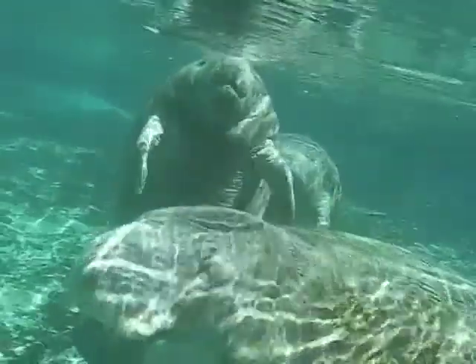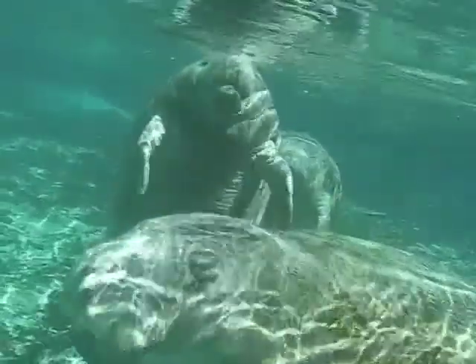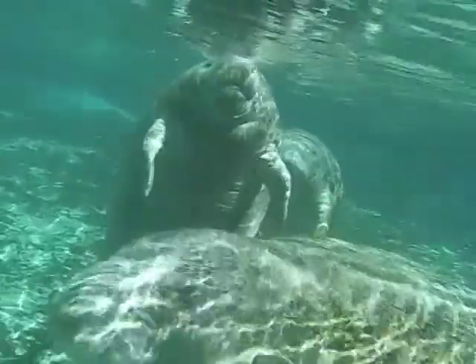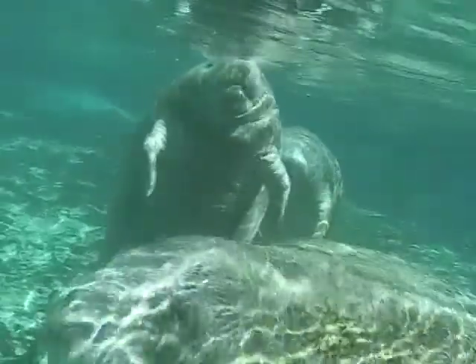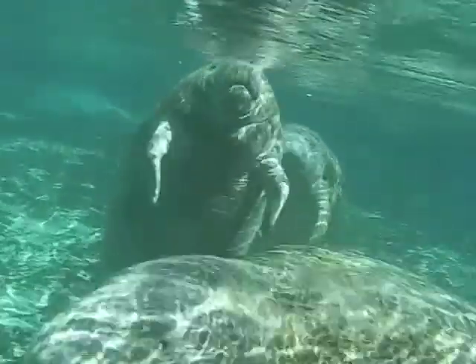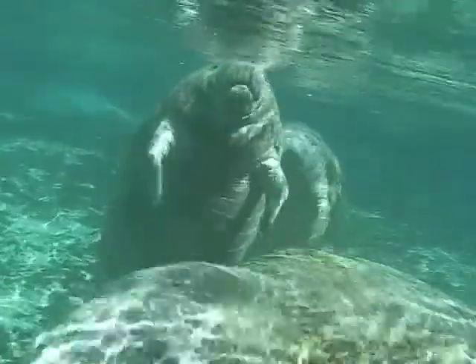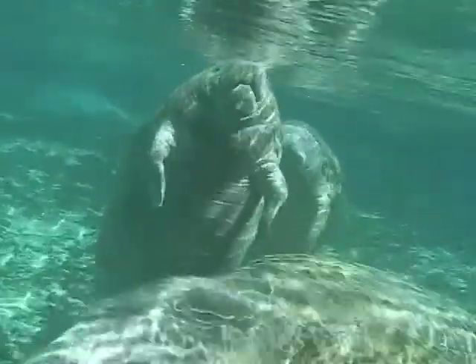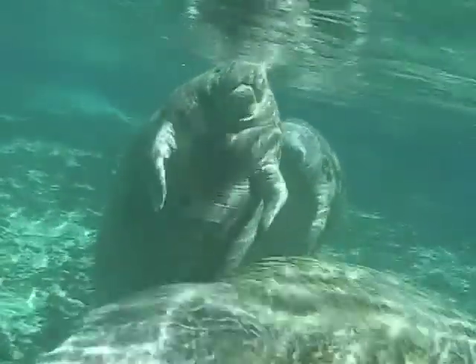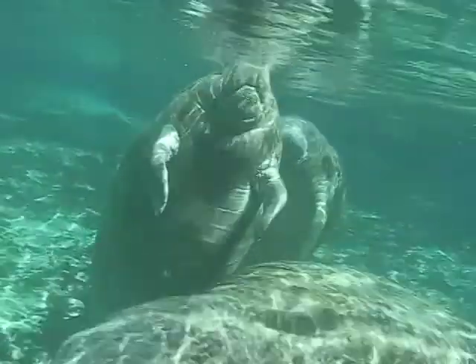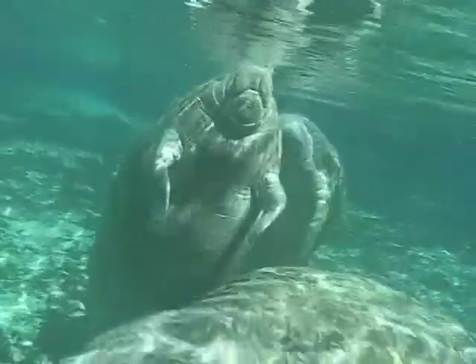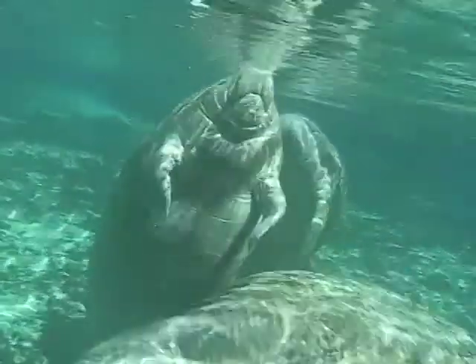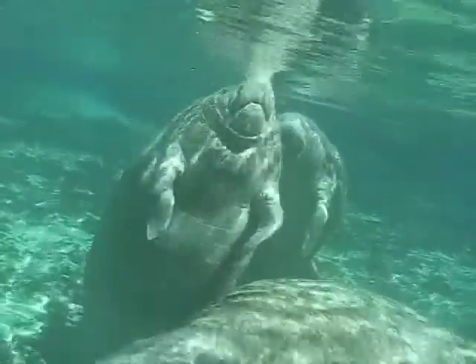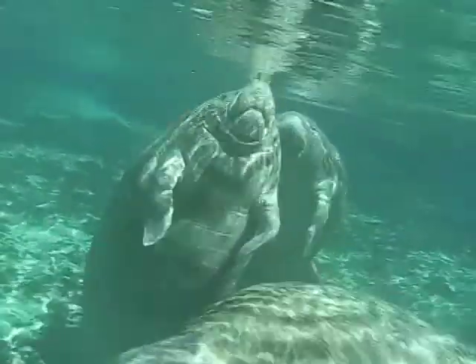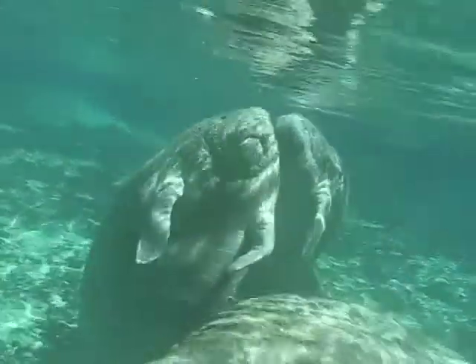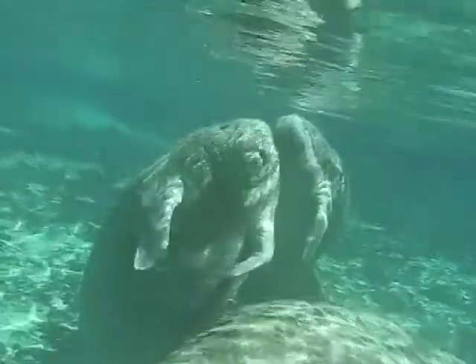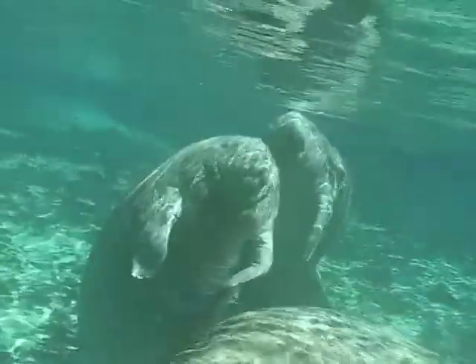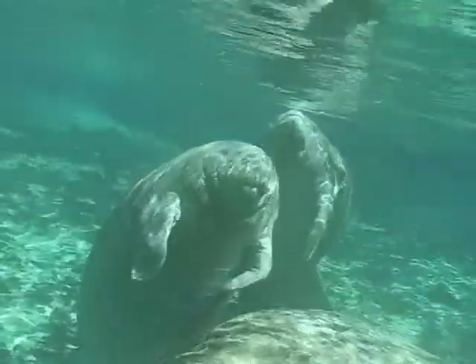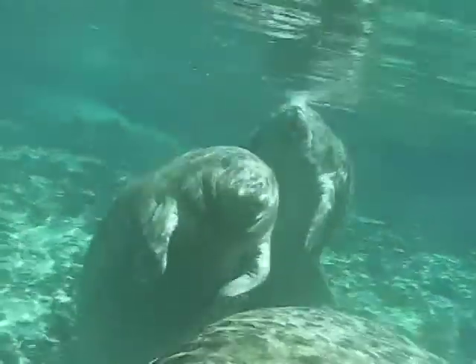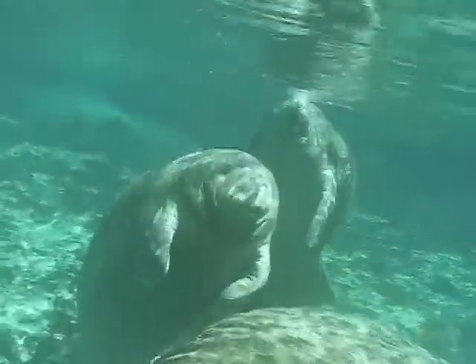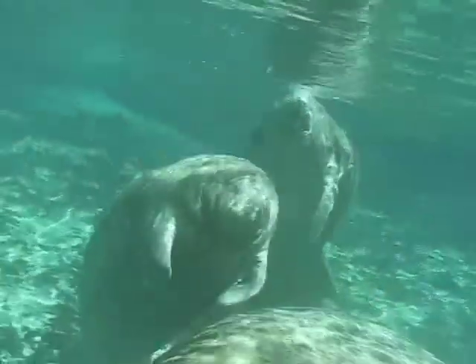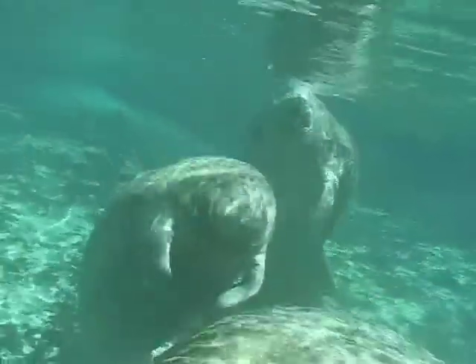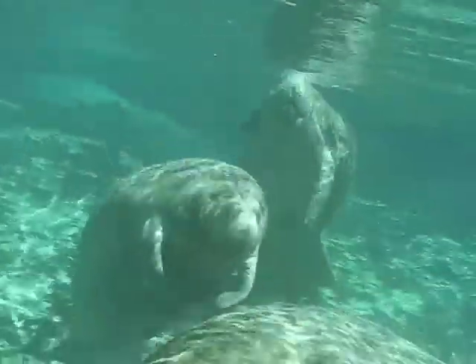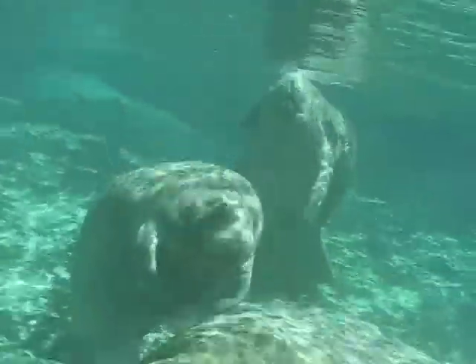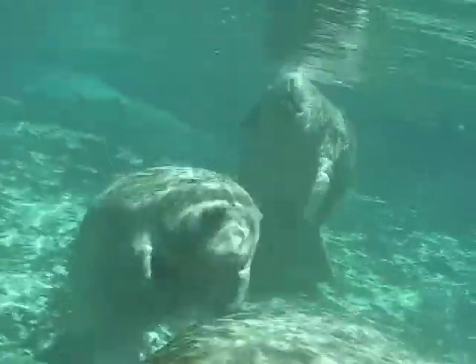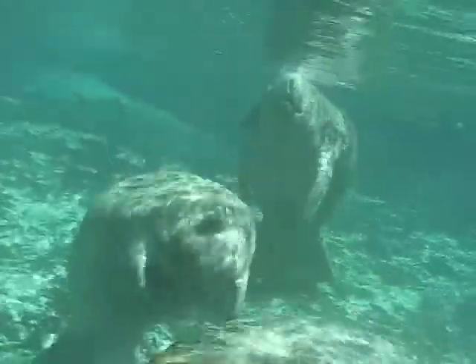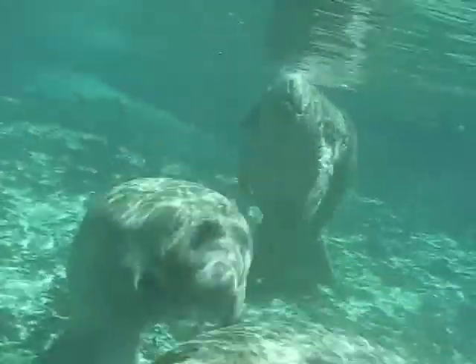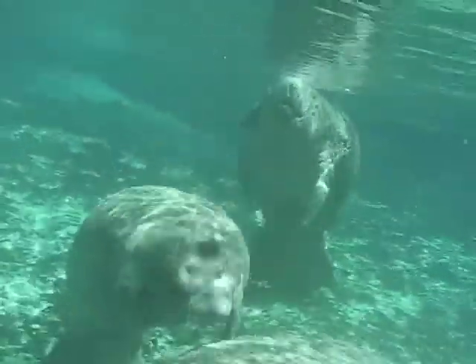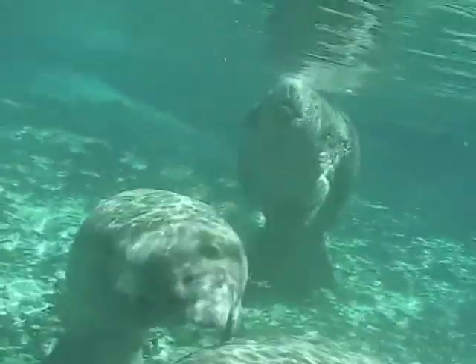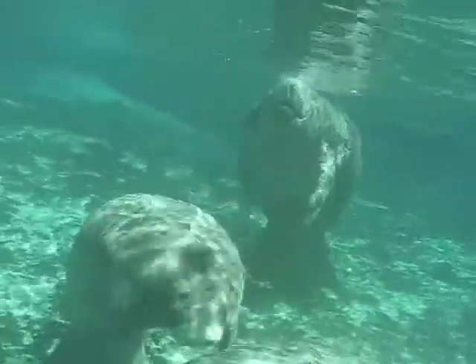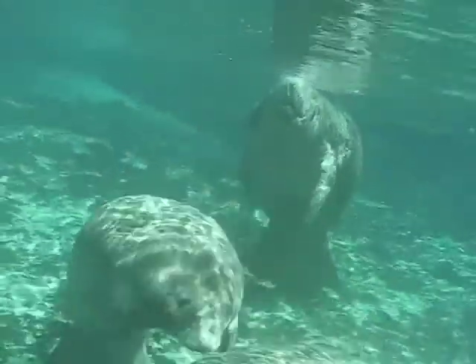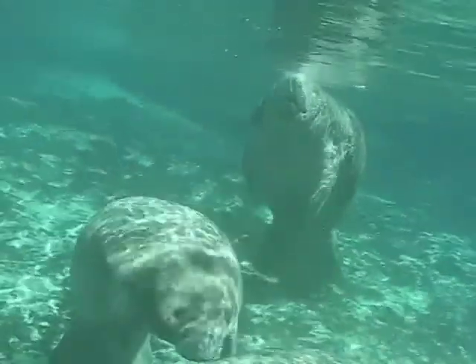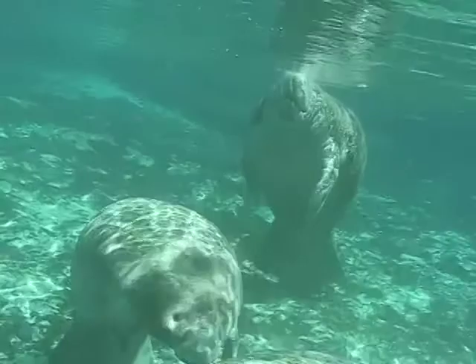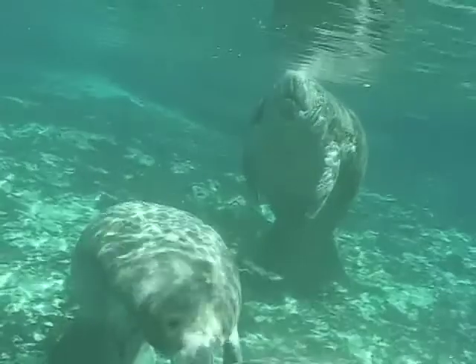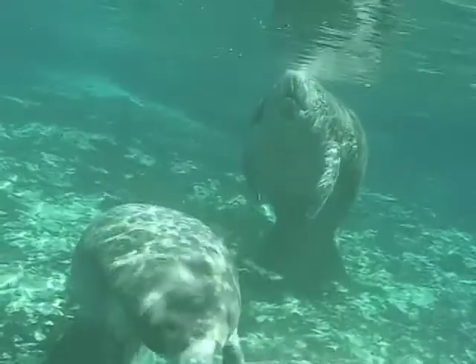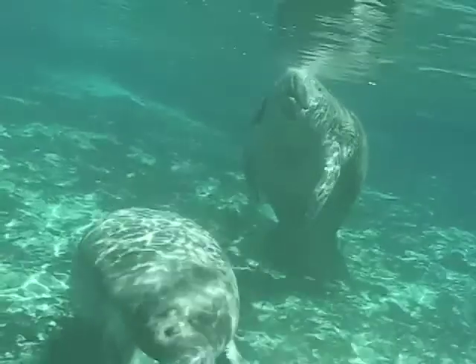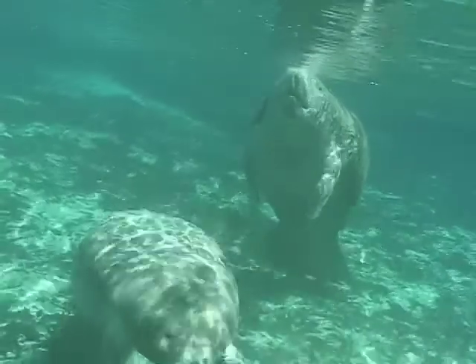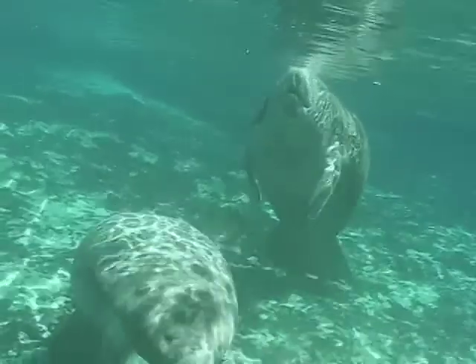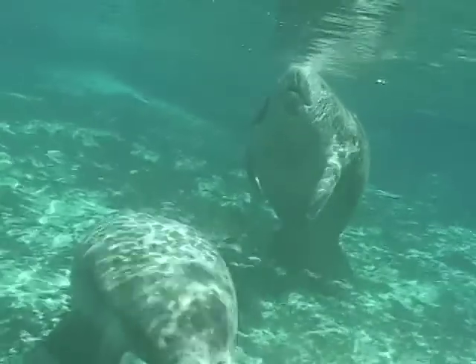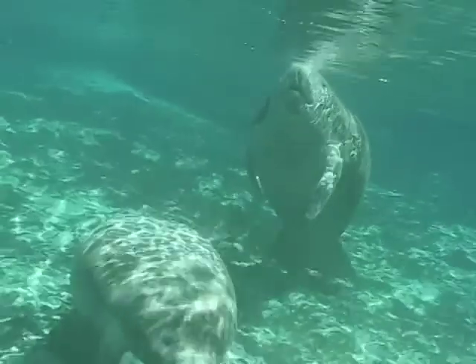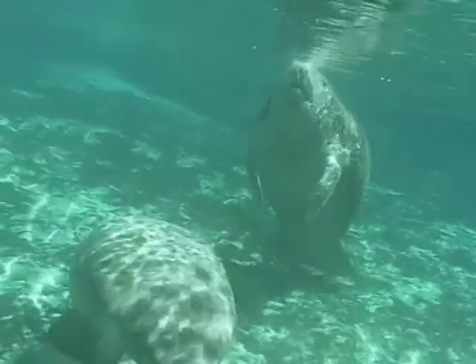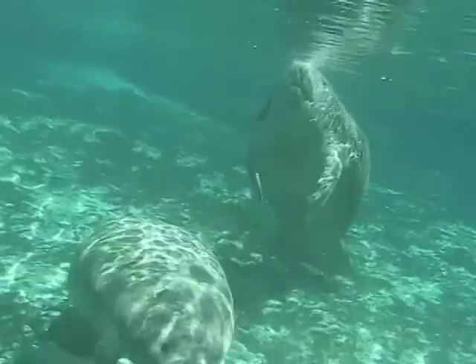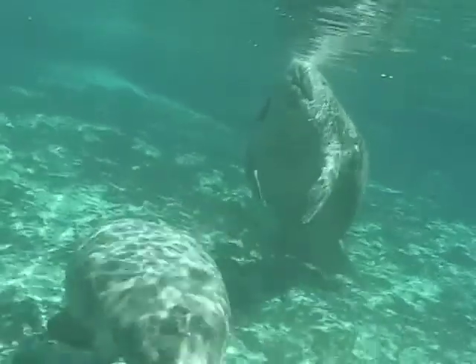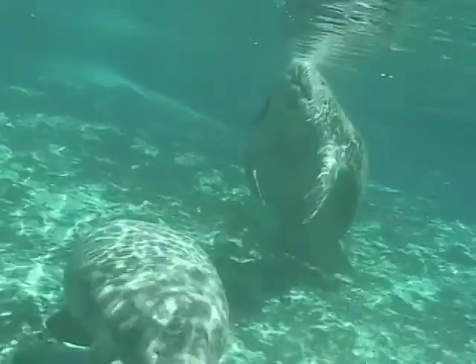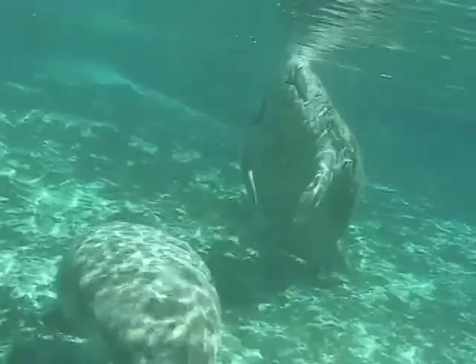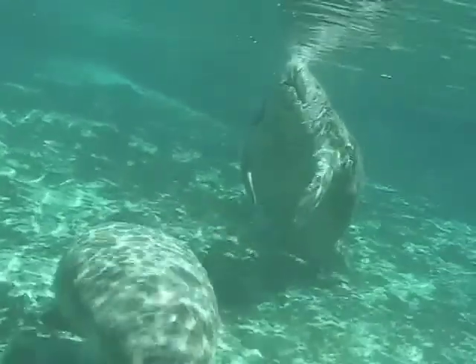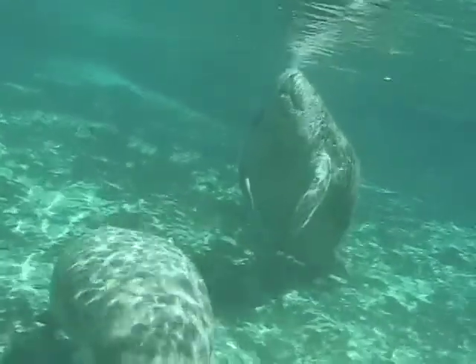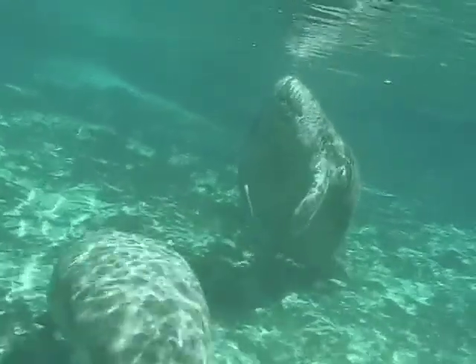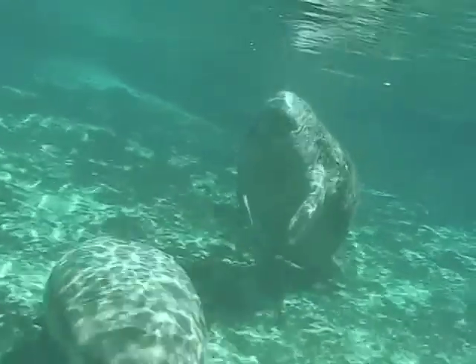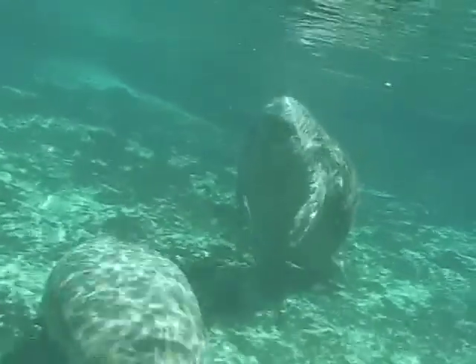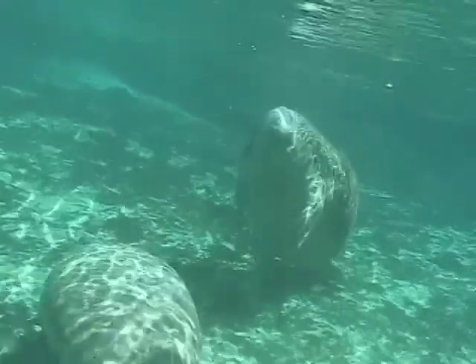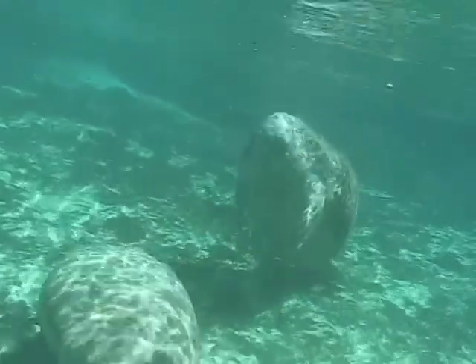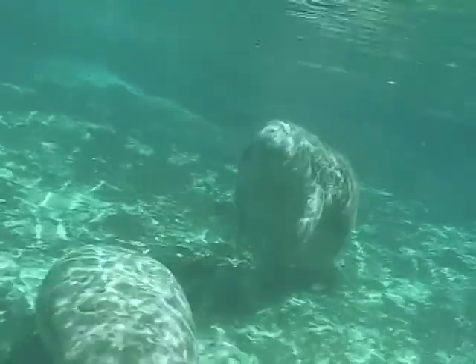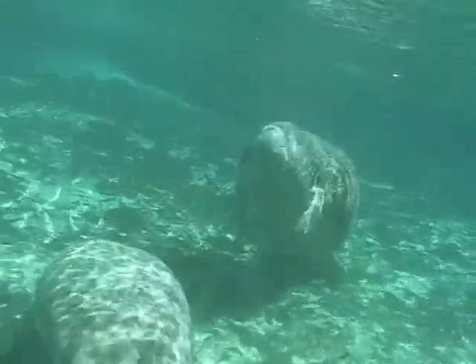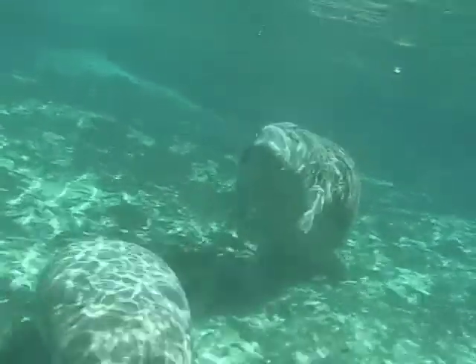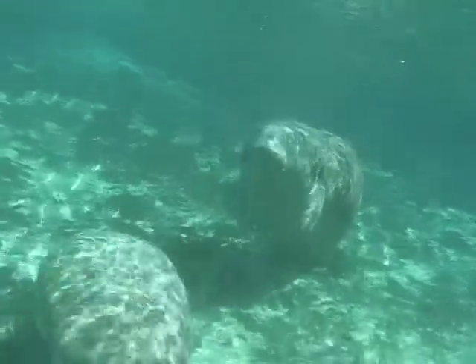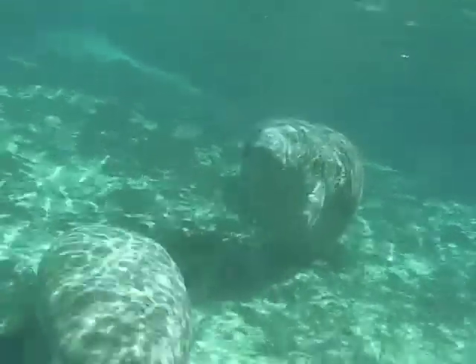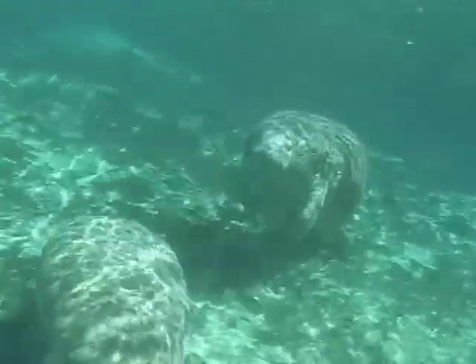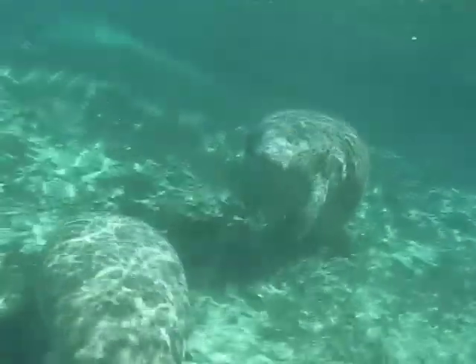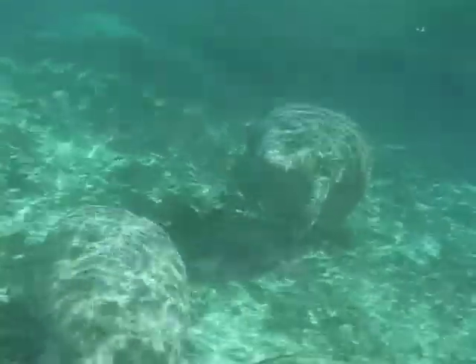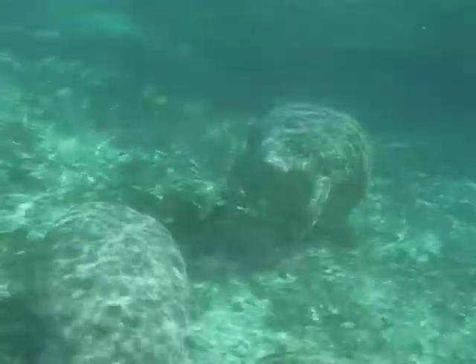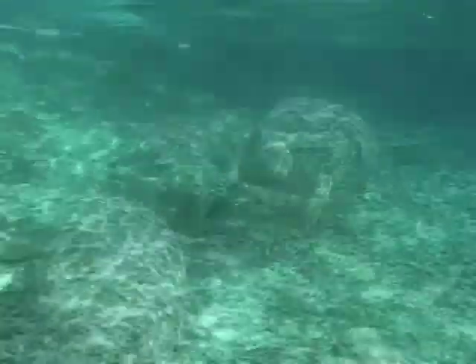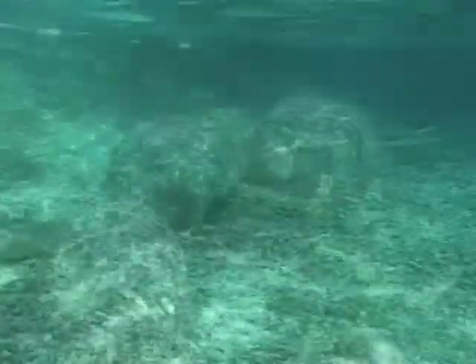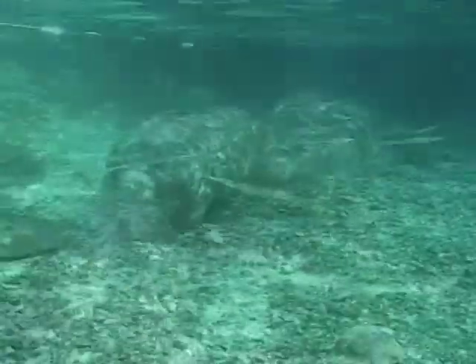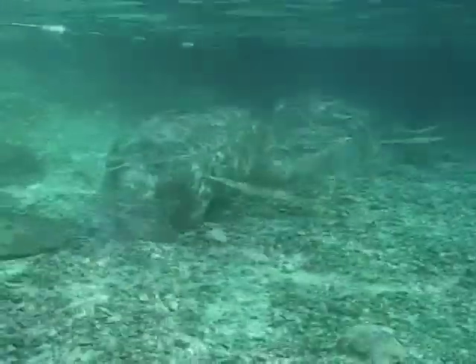They do this because, despite their size, they do not adapt well to cold water, as they have very little body fat.